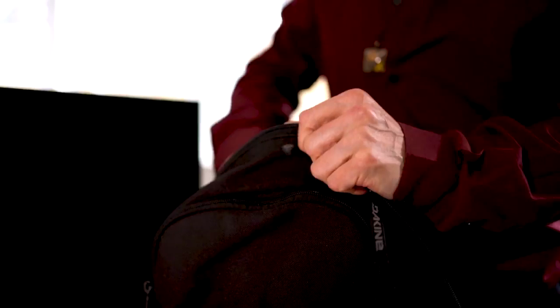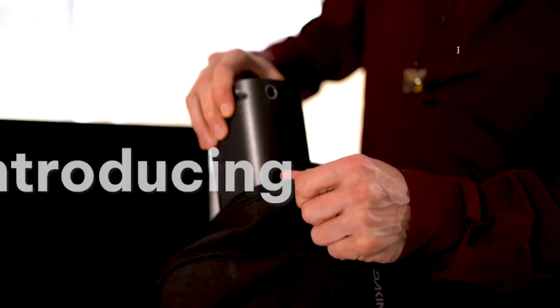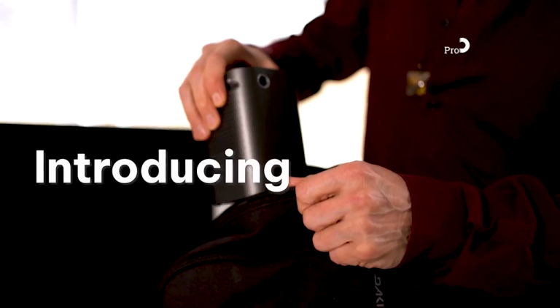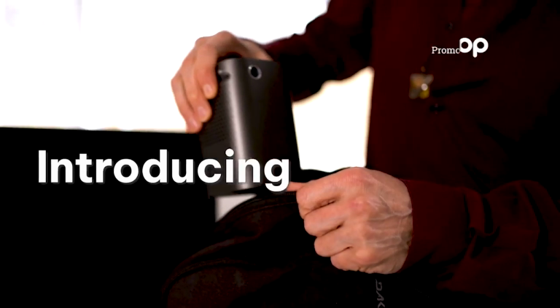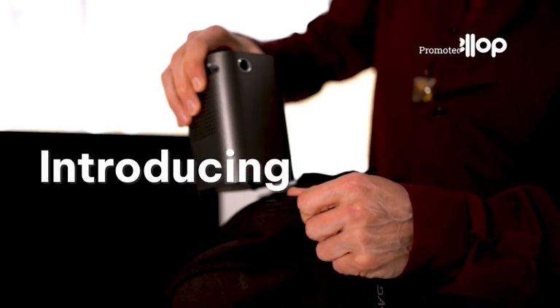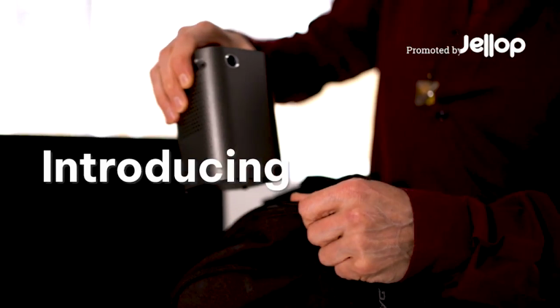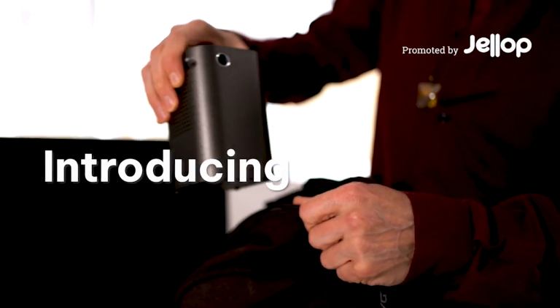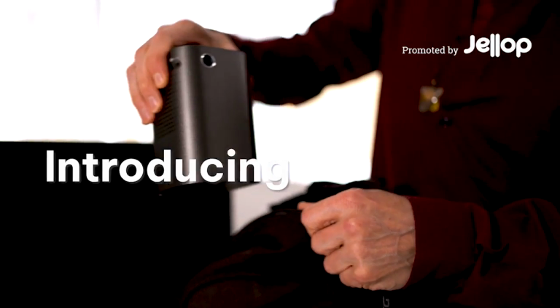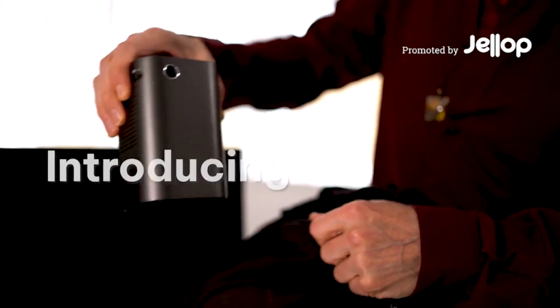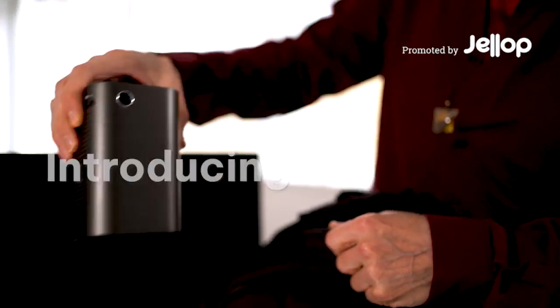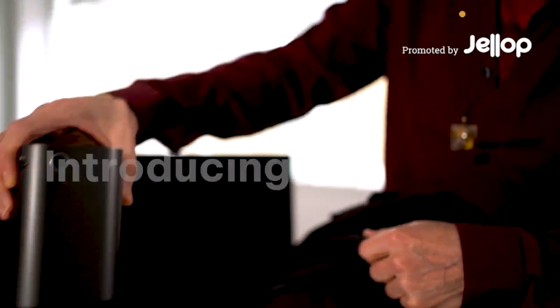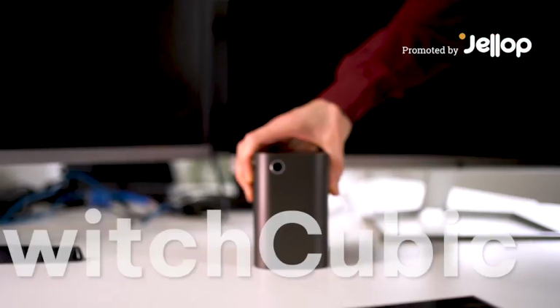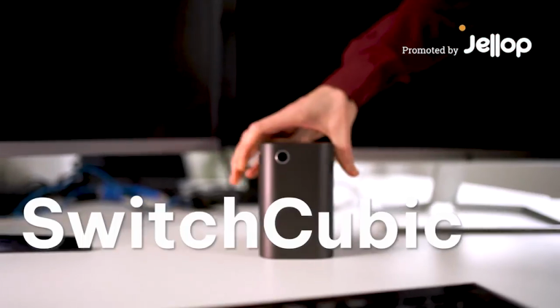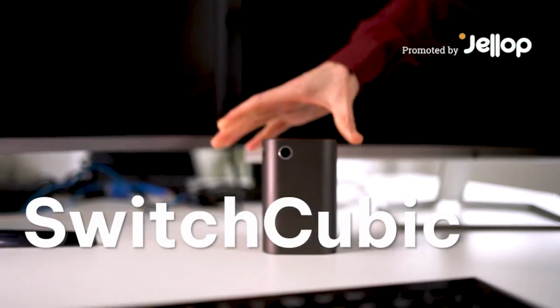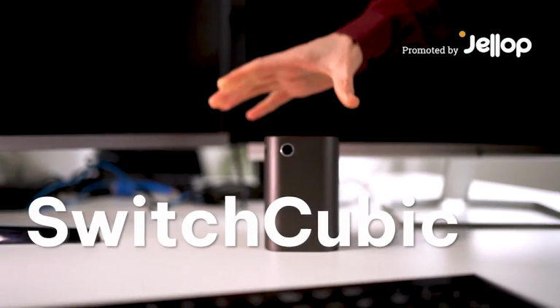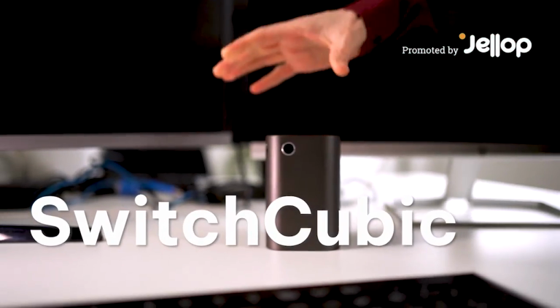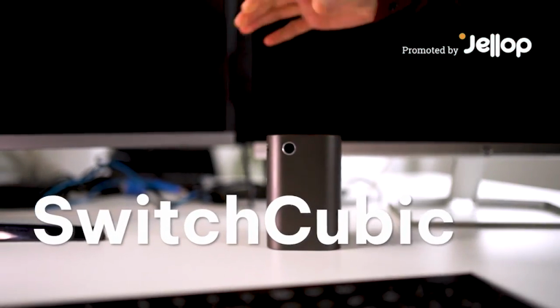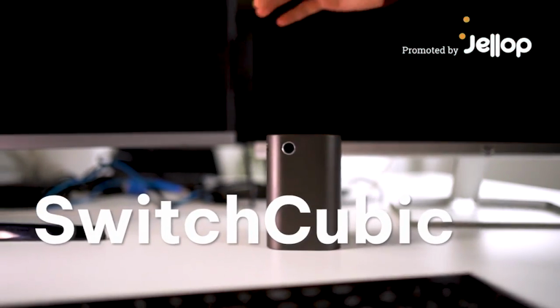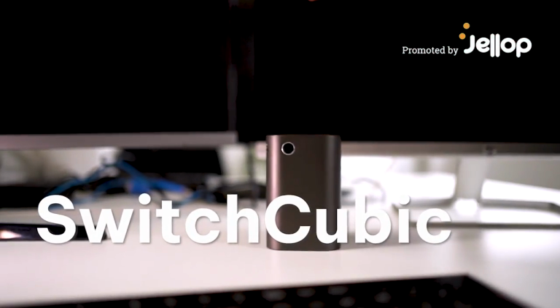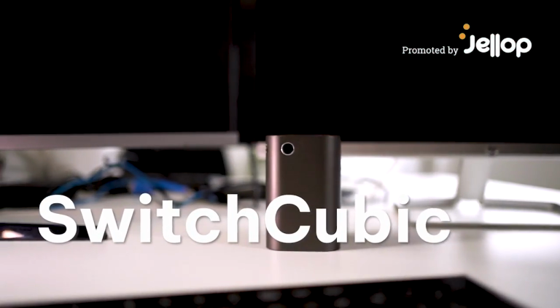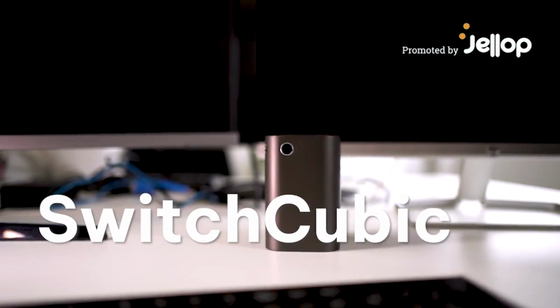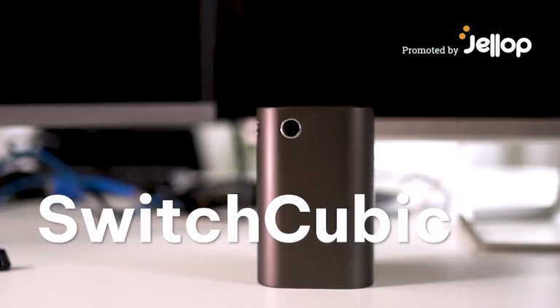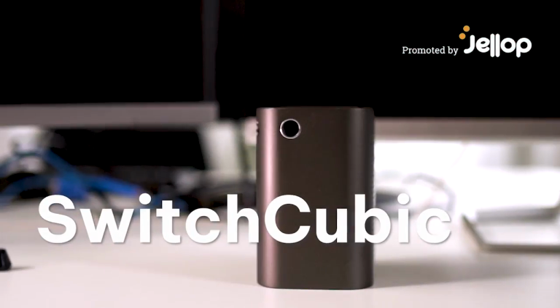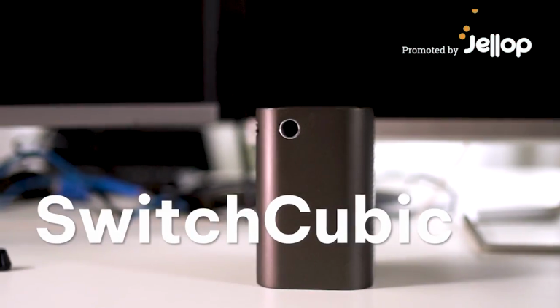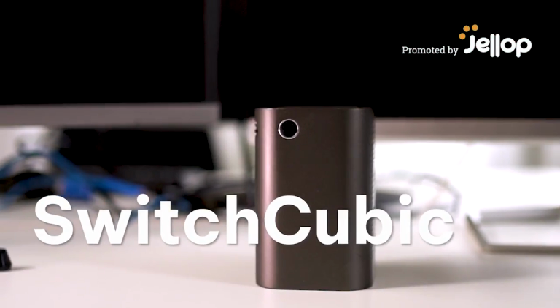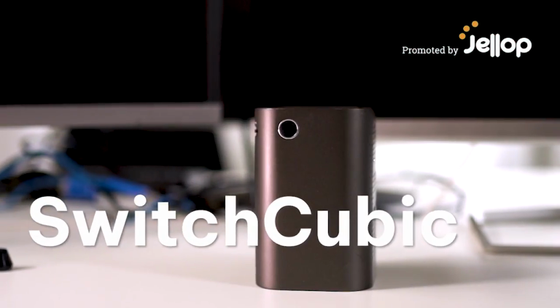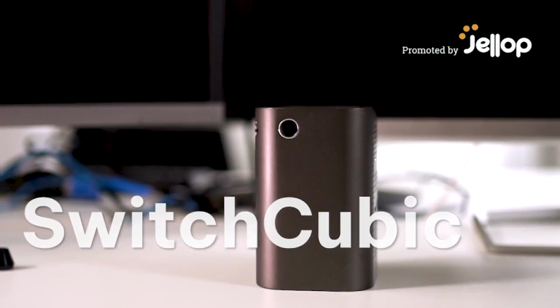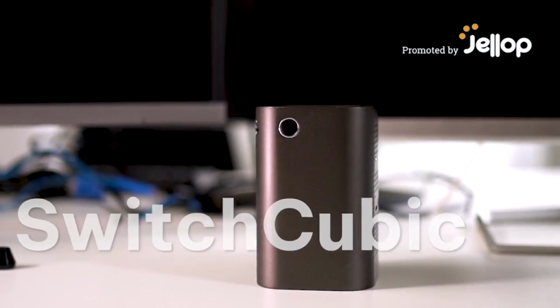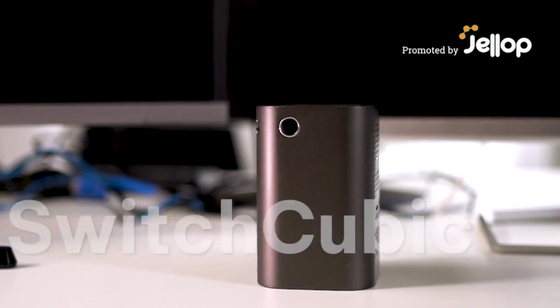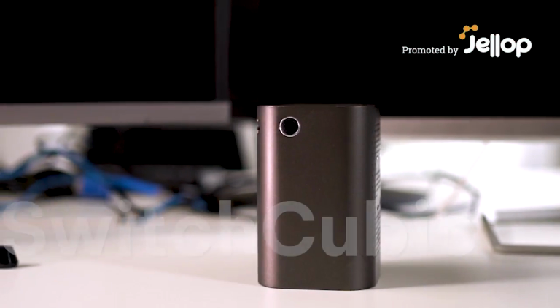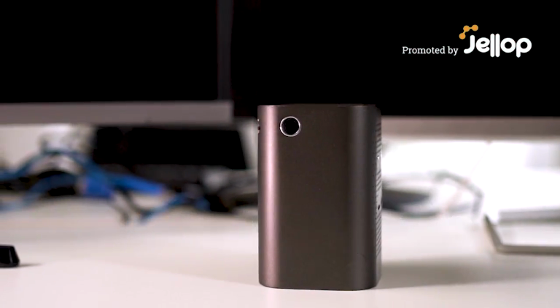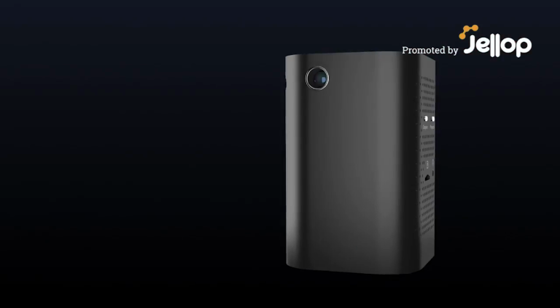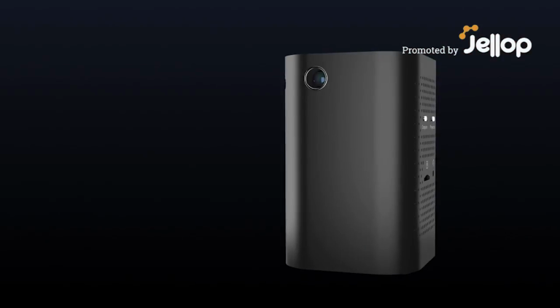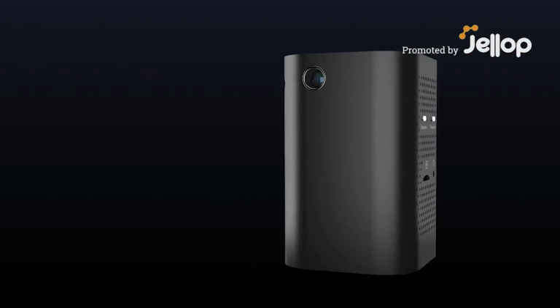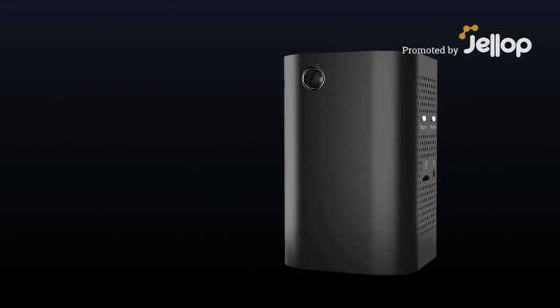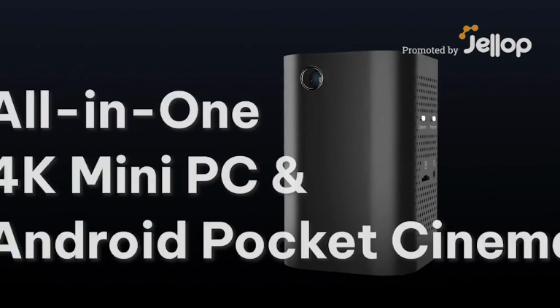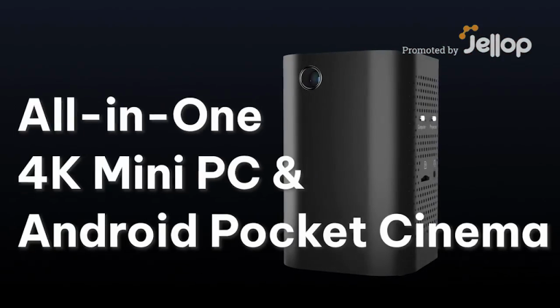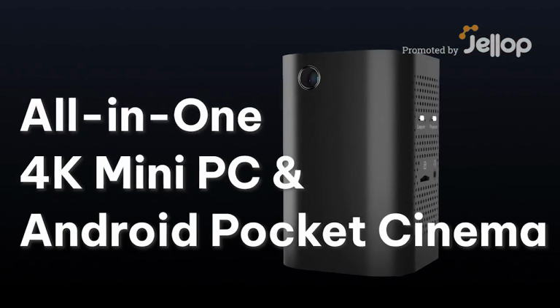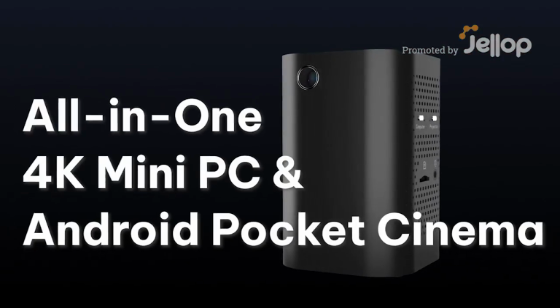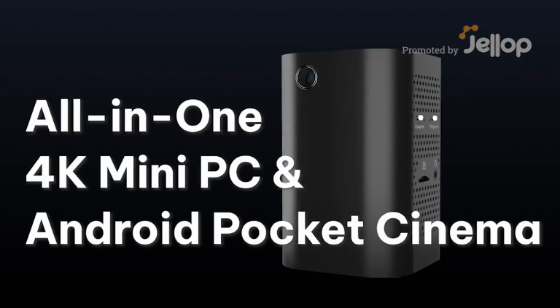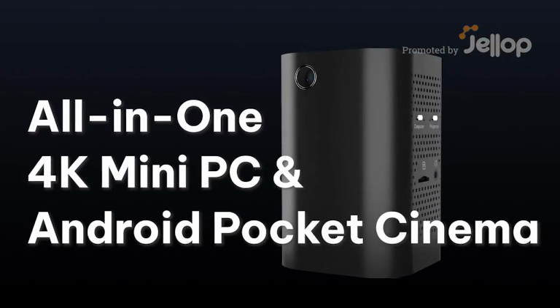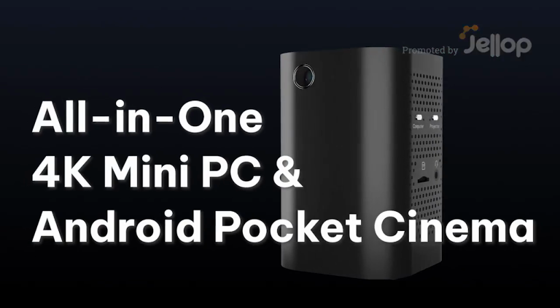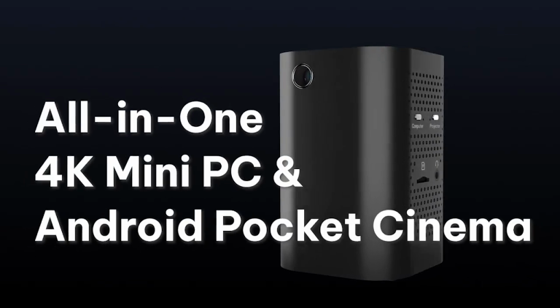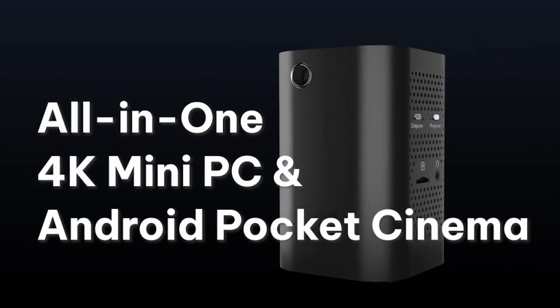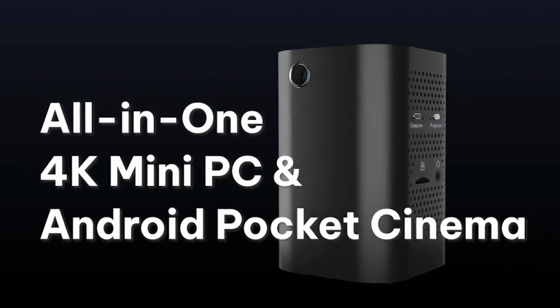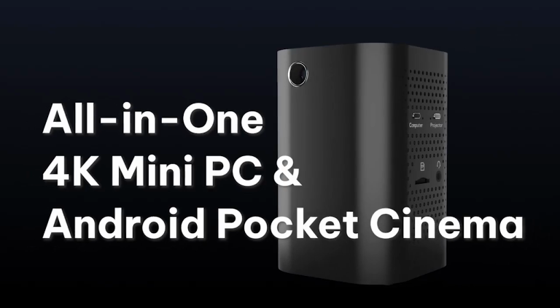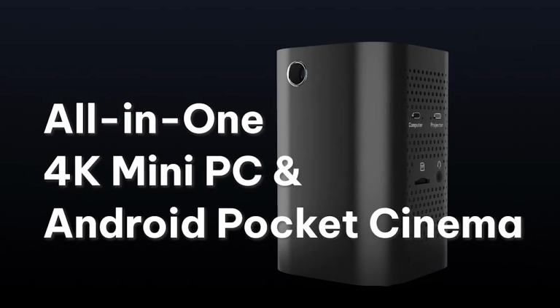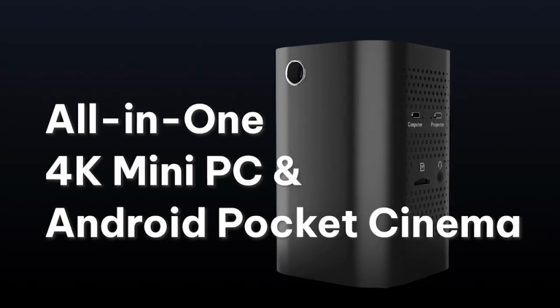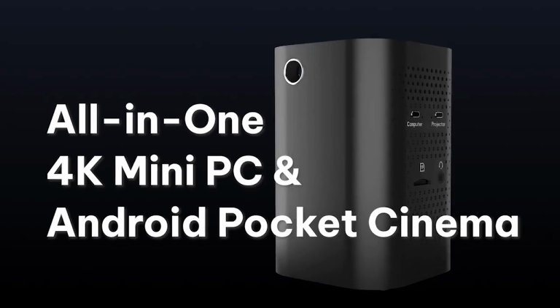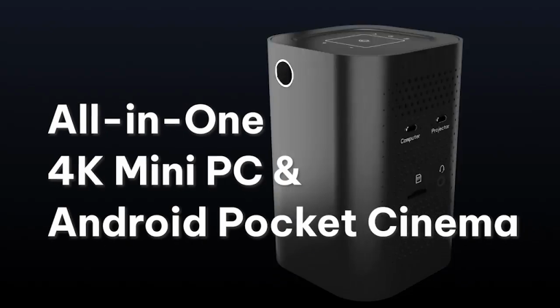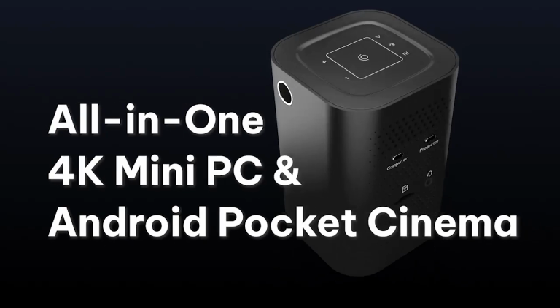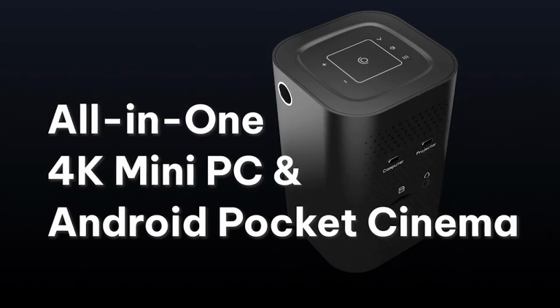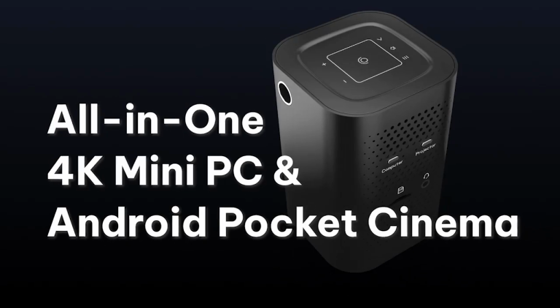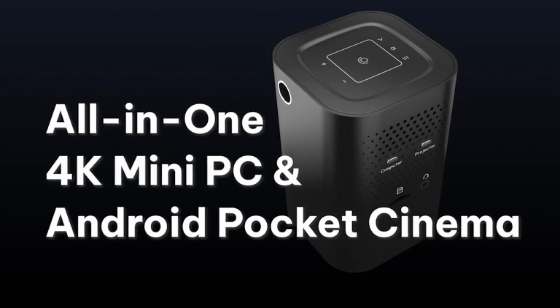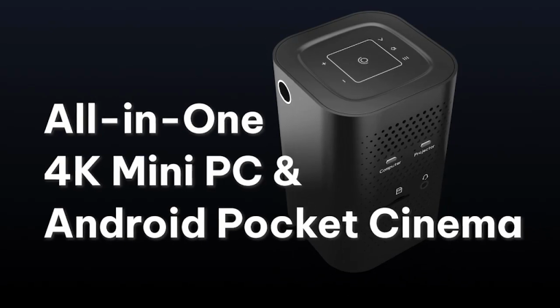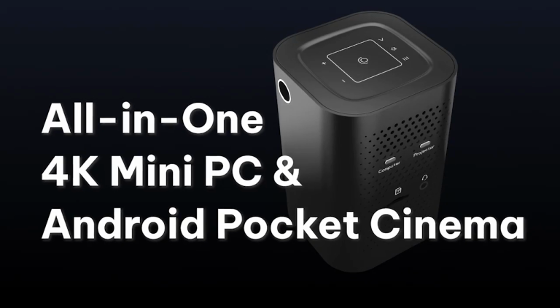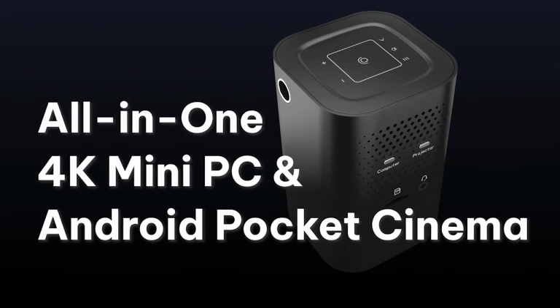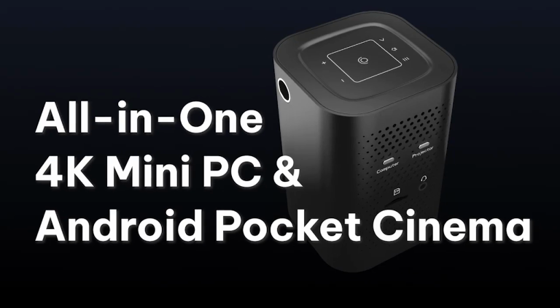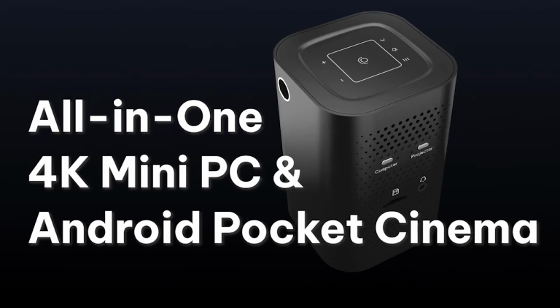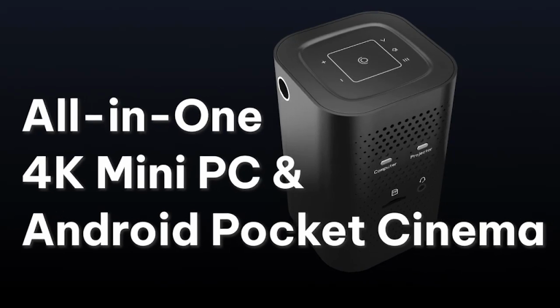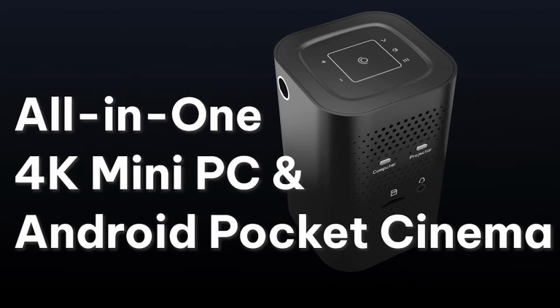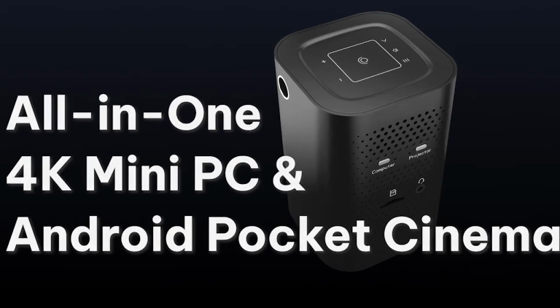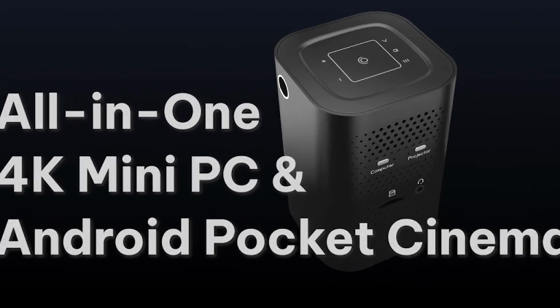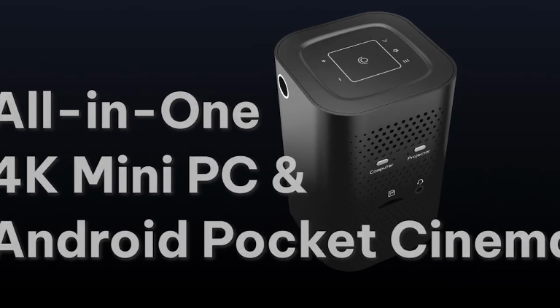Introducing Switchcubic, the world's first all-in-one Android mini PC 4K projector.